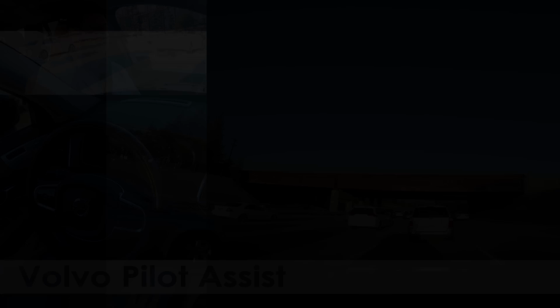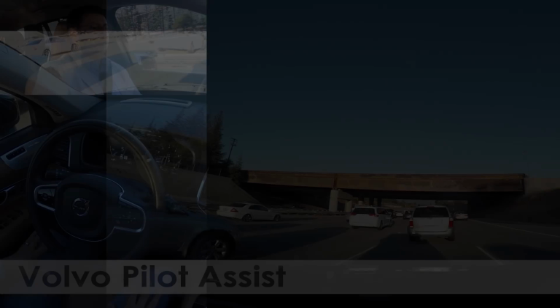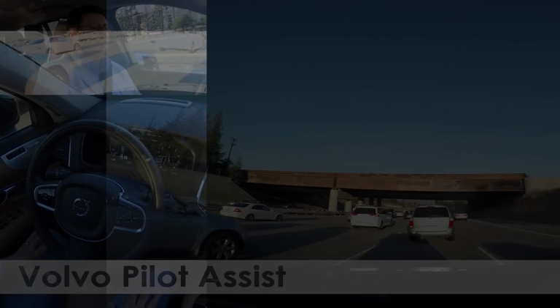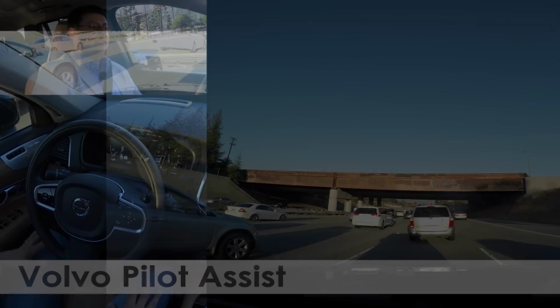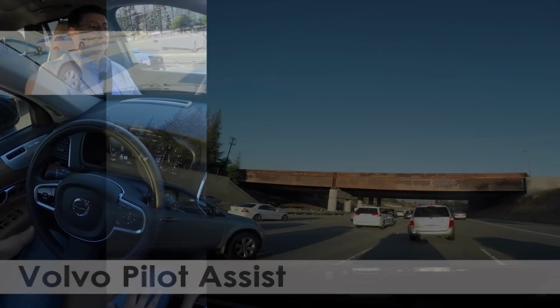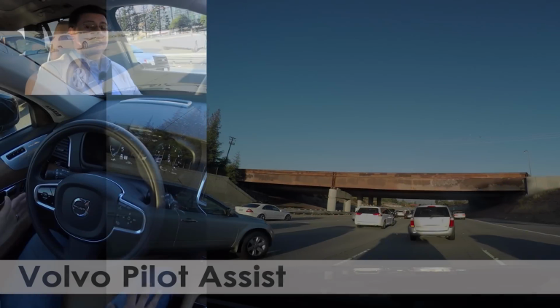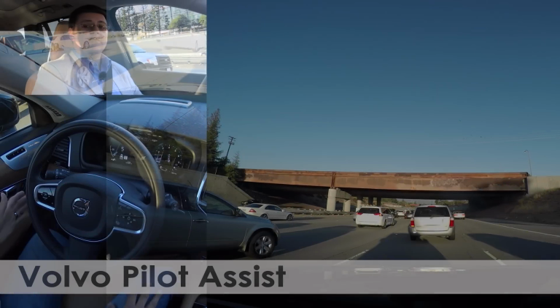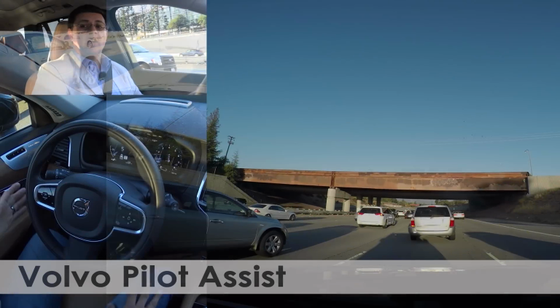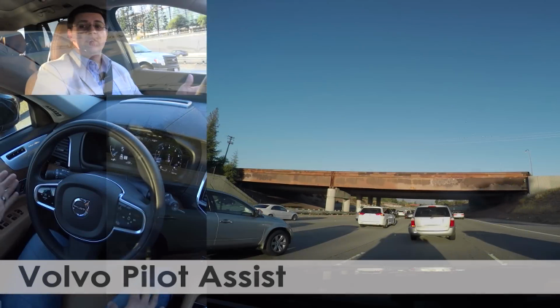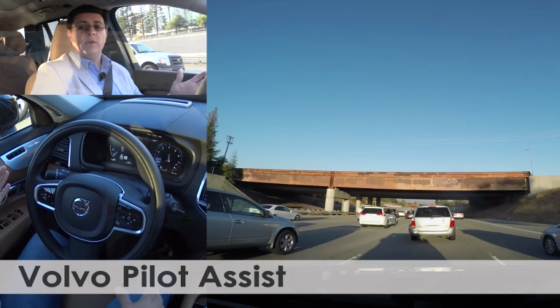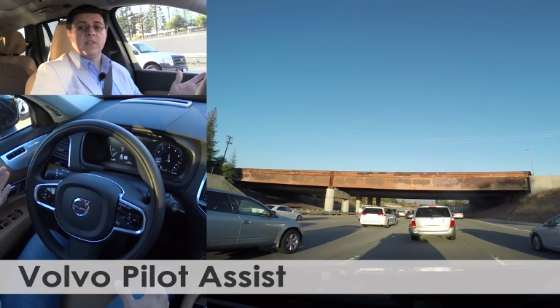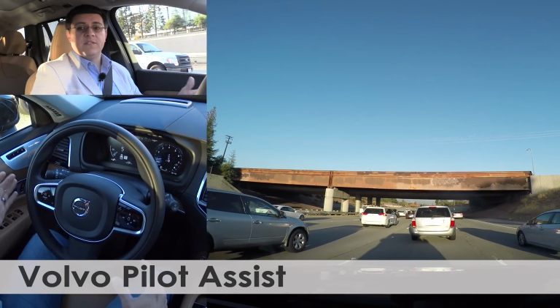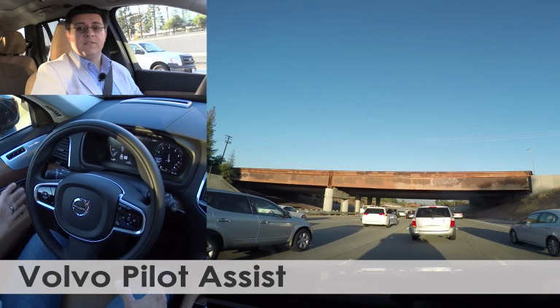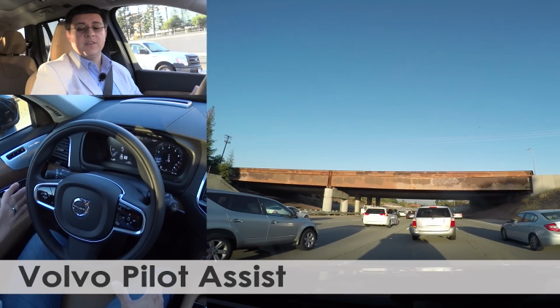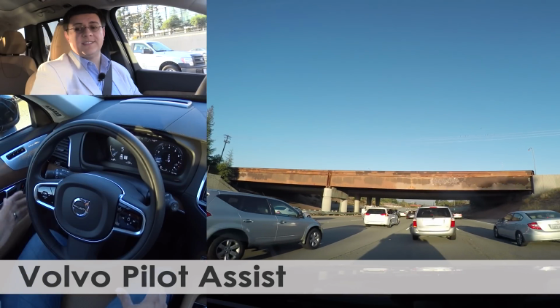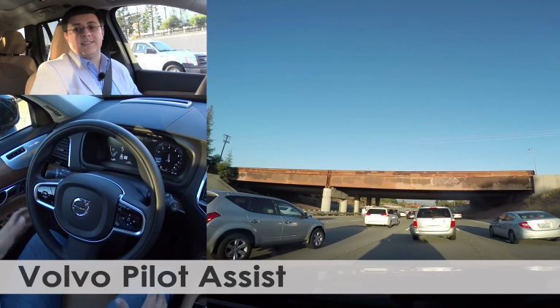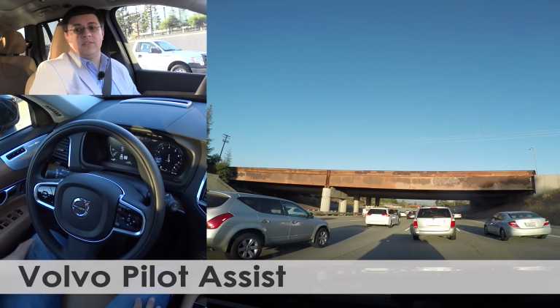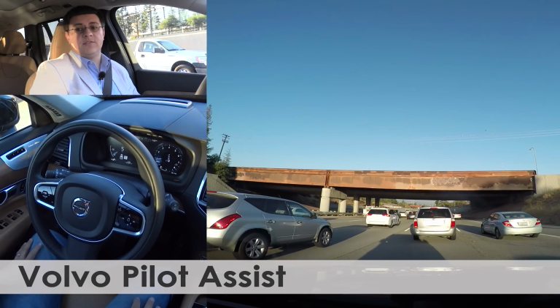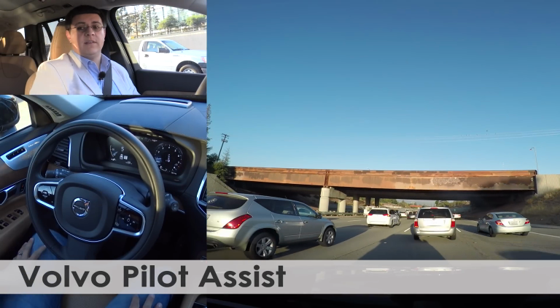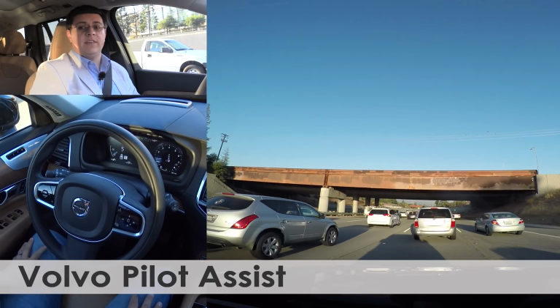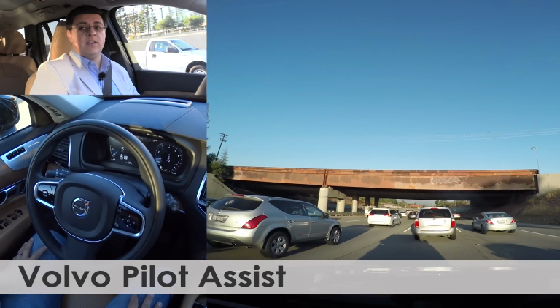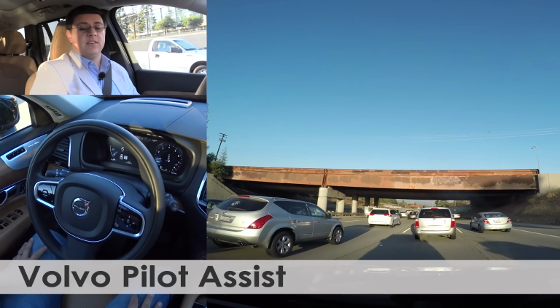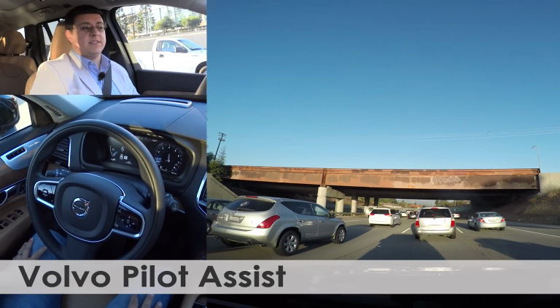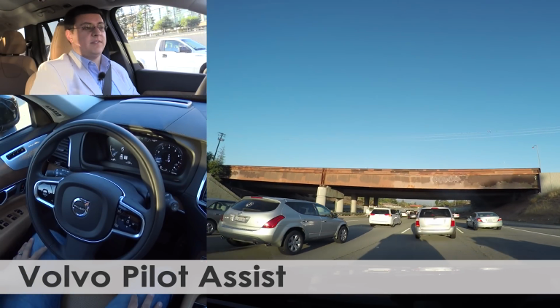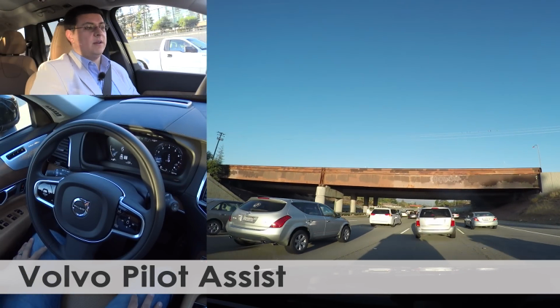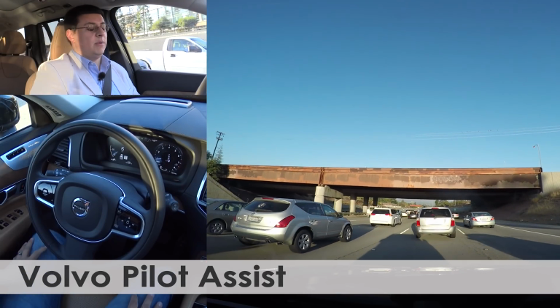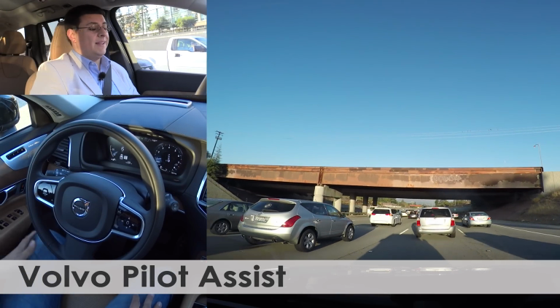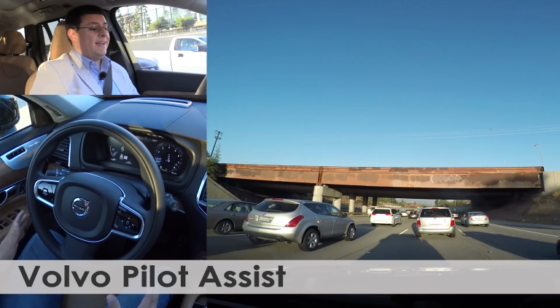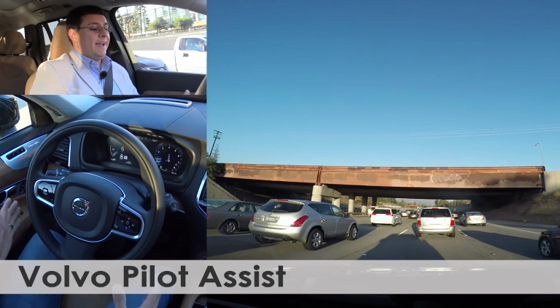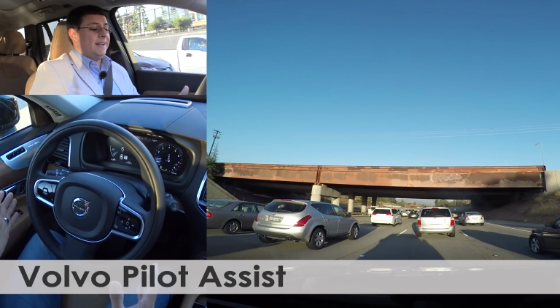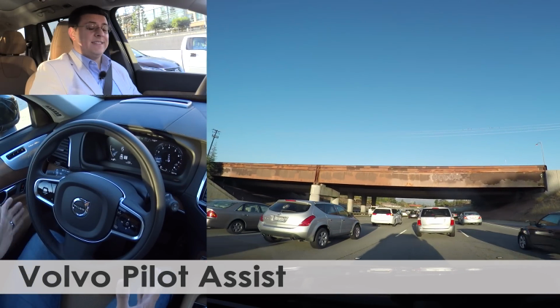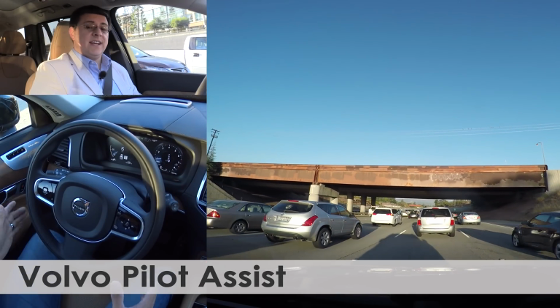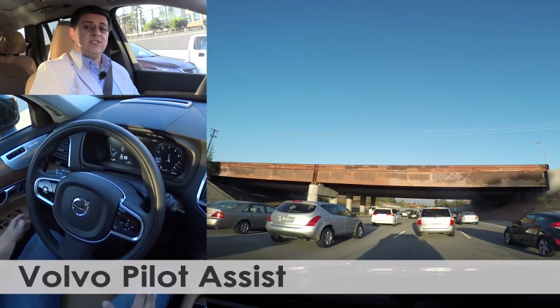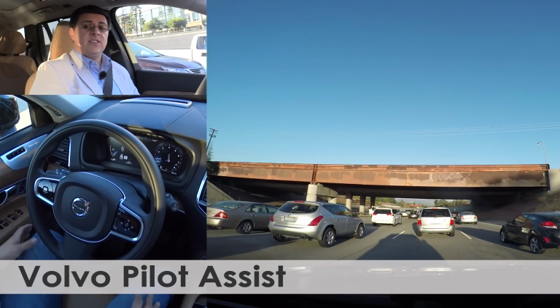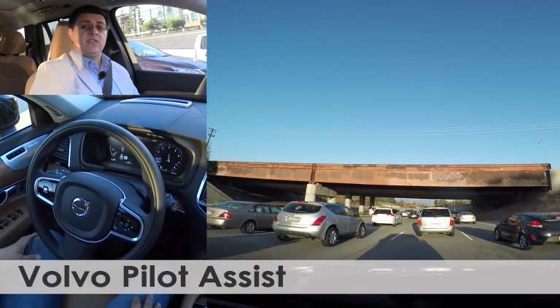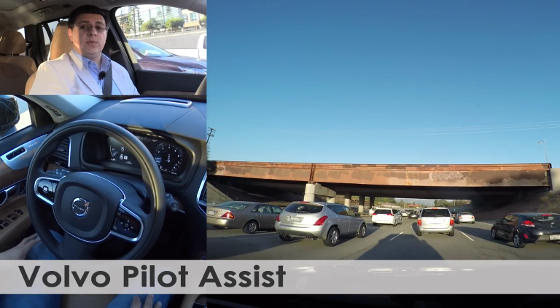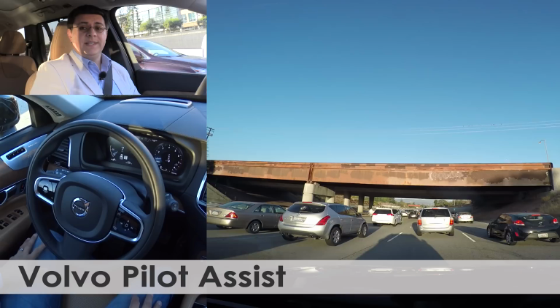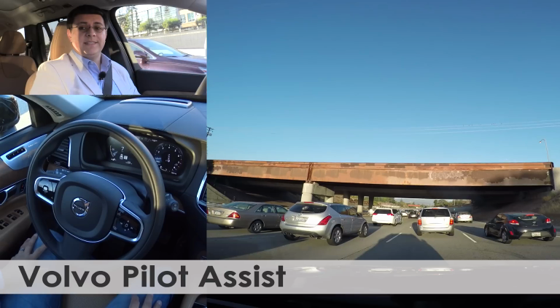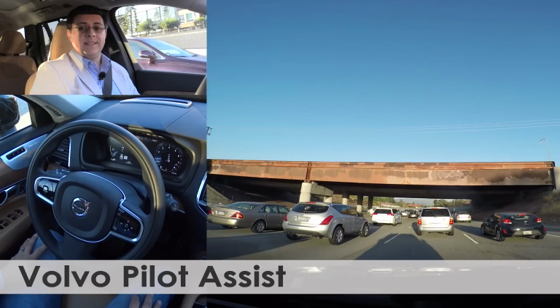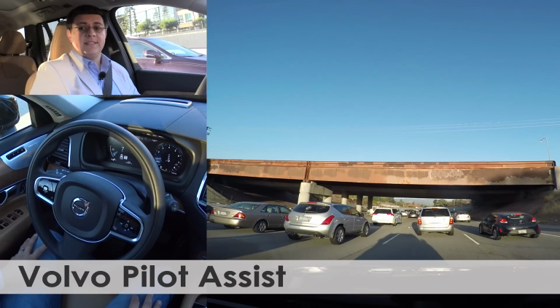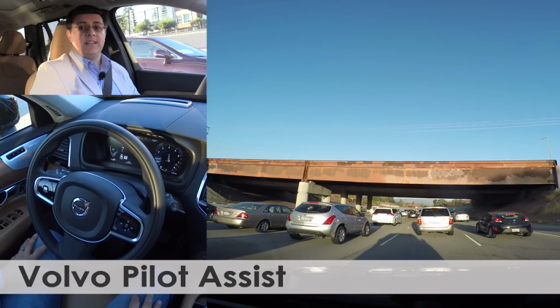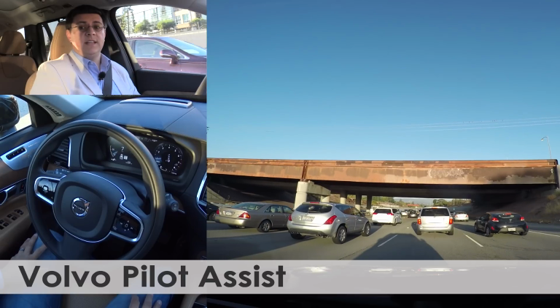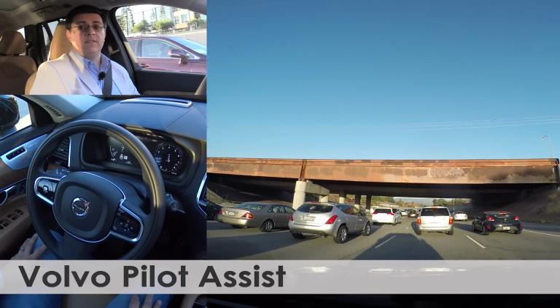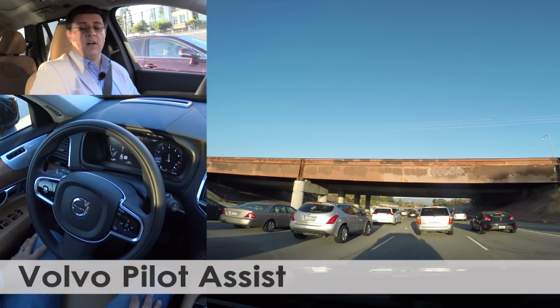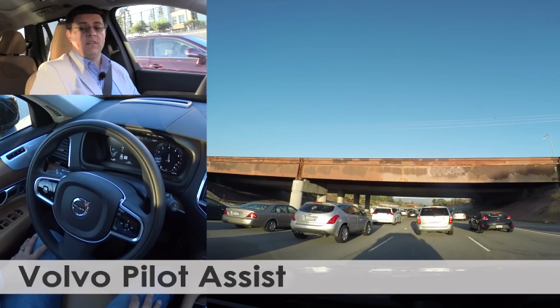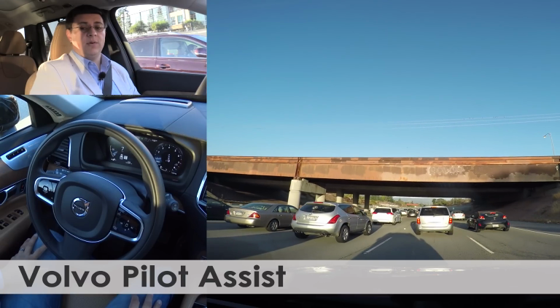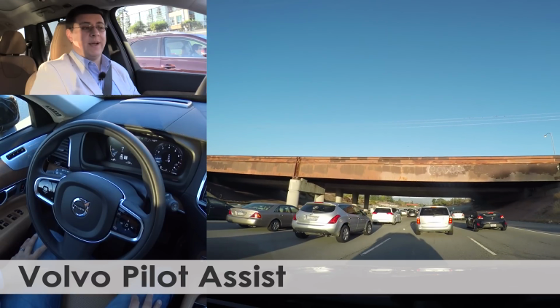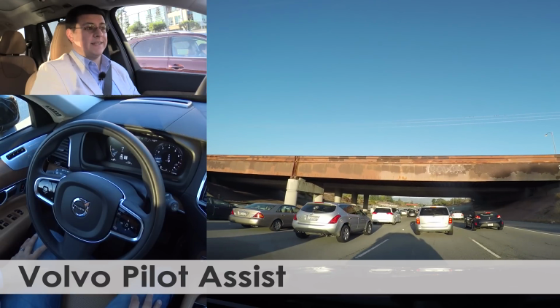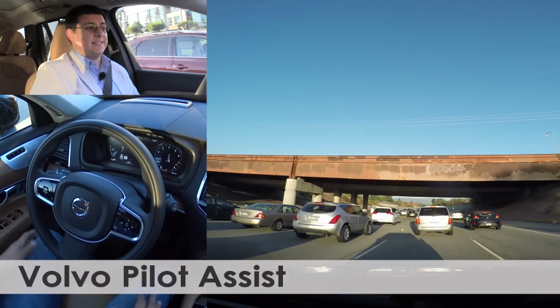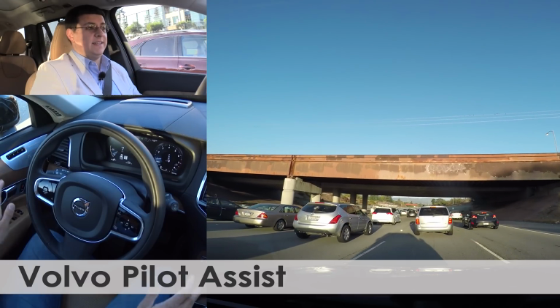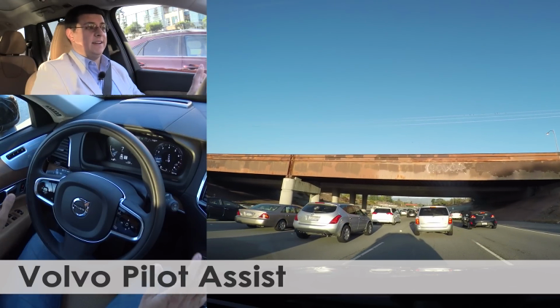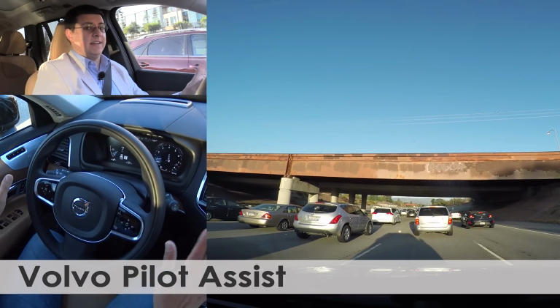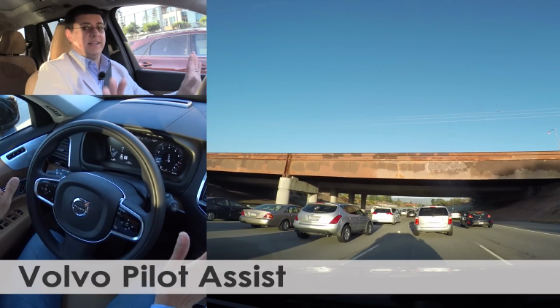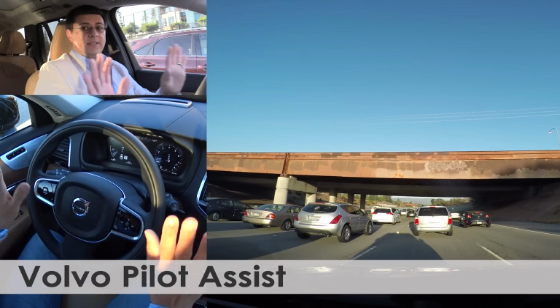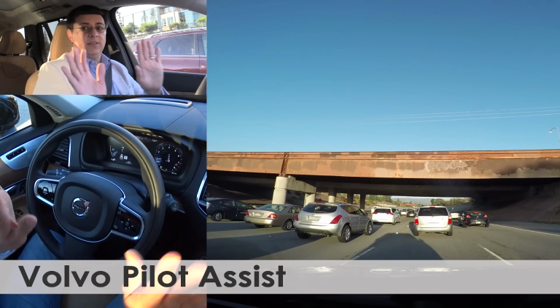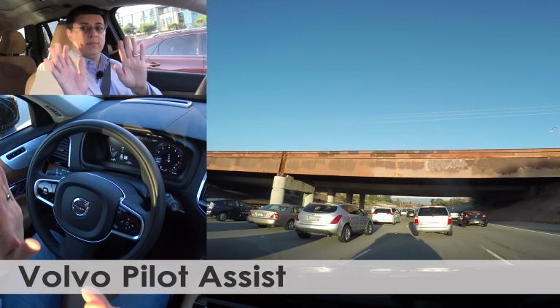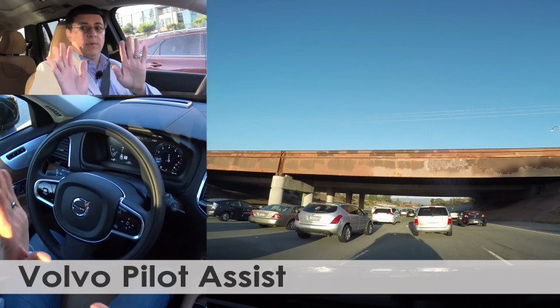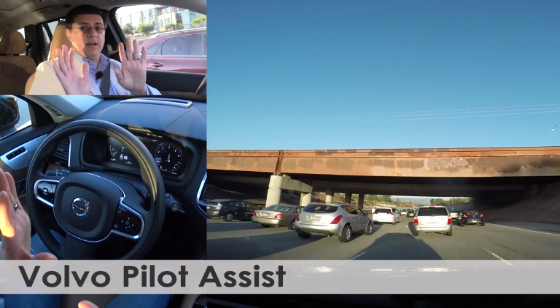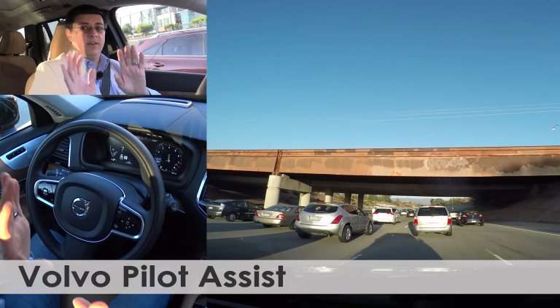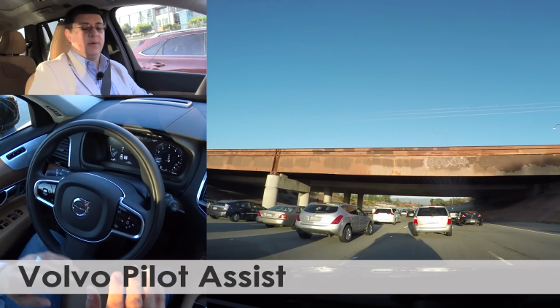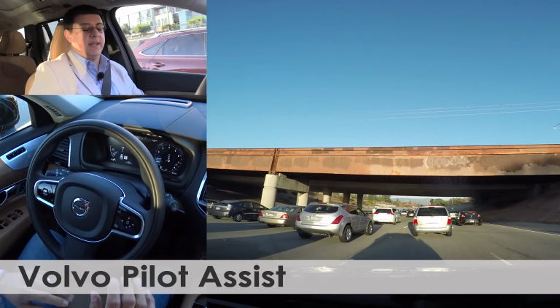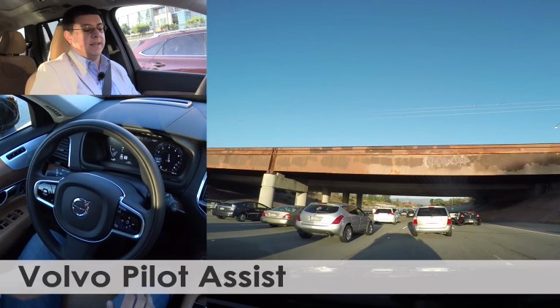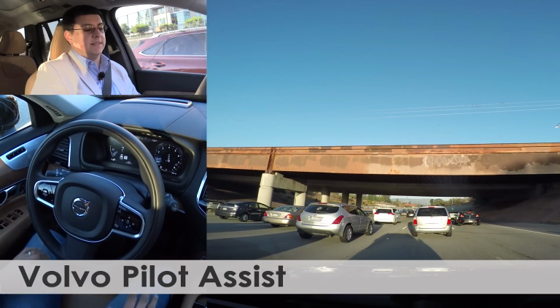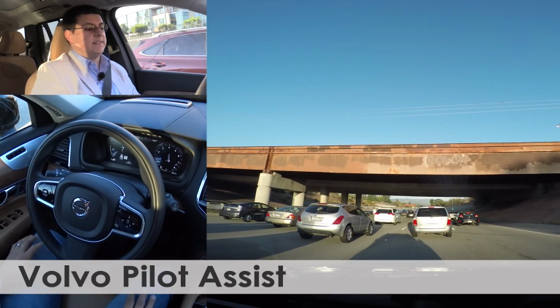Today I'm driving one of the first self-driving cars available, and it's actually the 2016 Volvo XC90. Look ma, no hands.